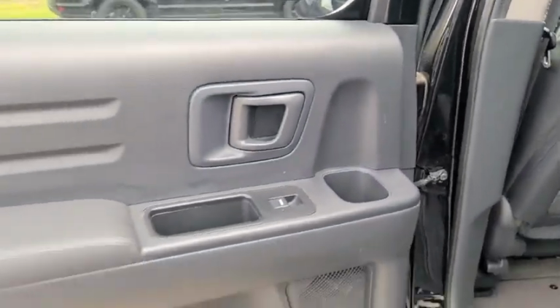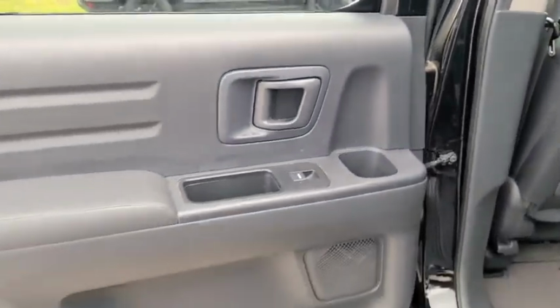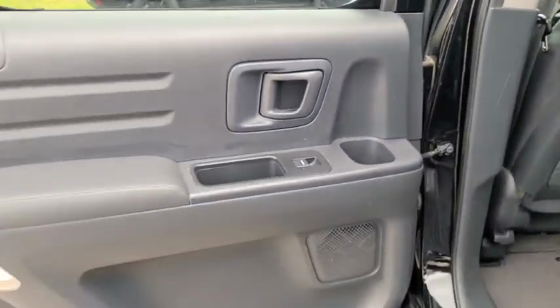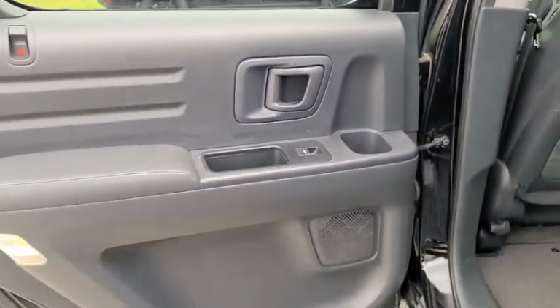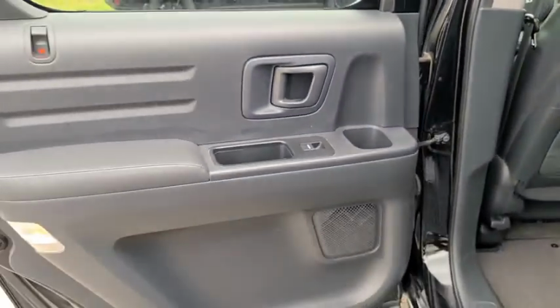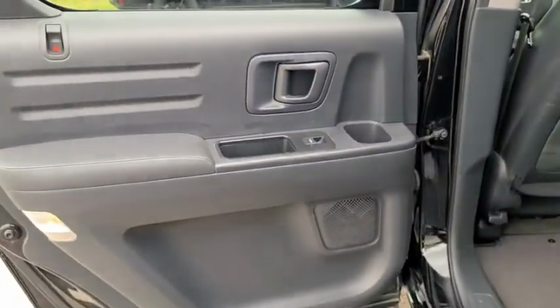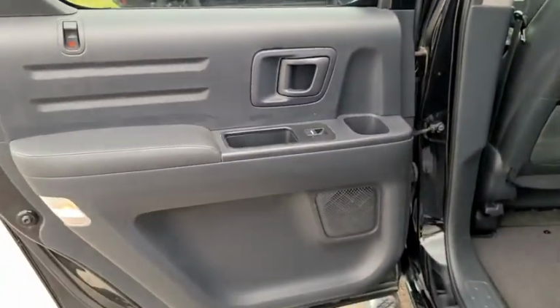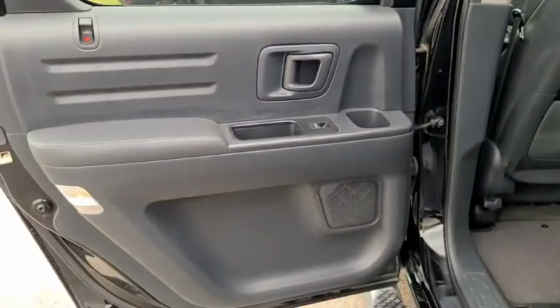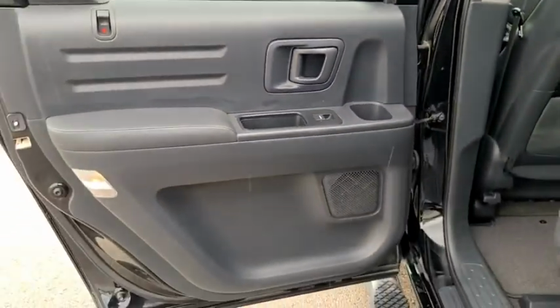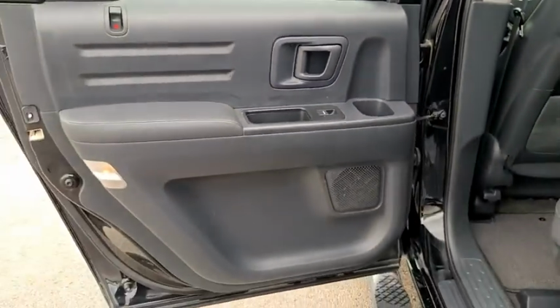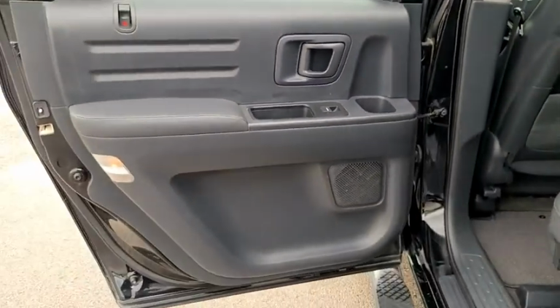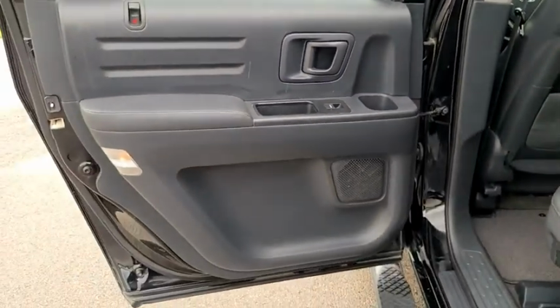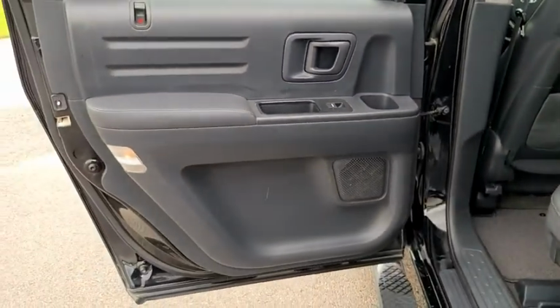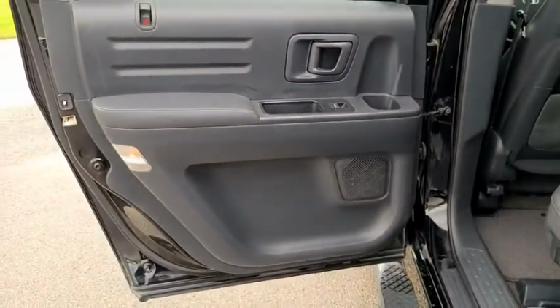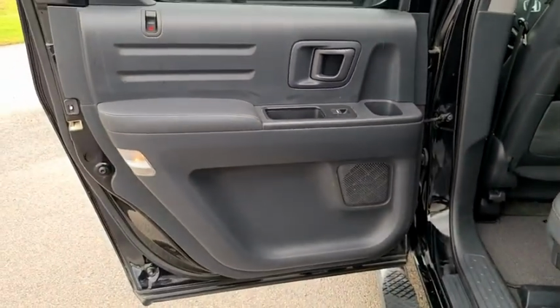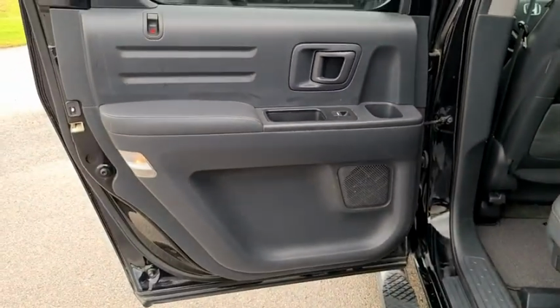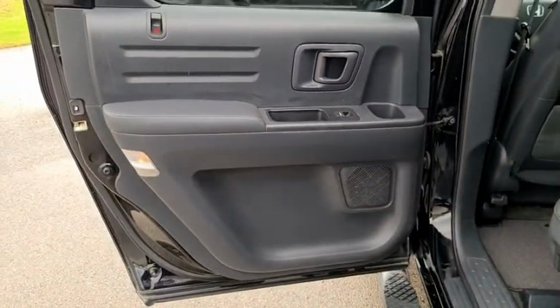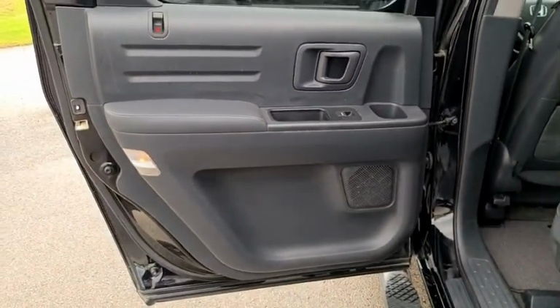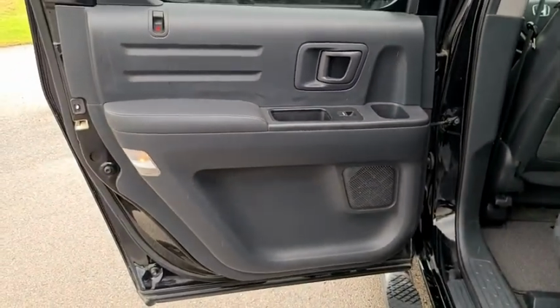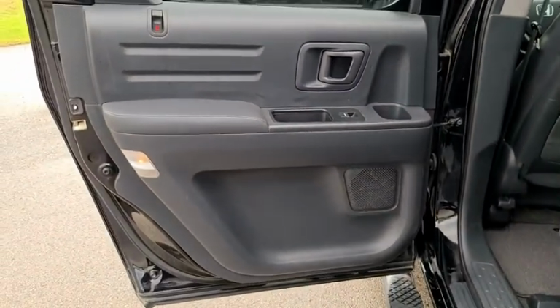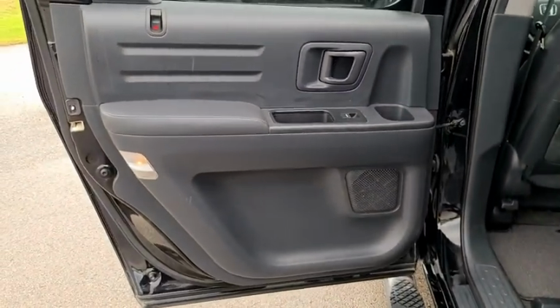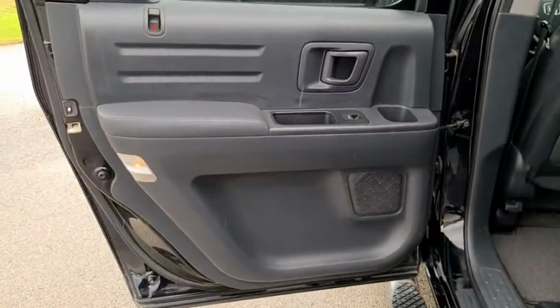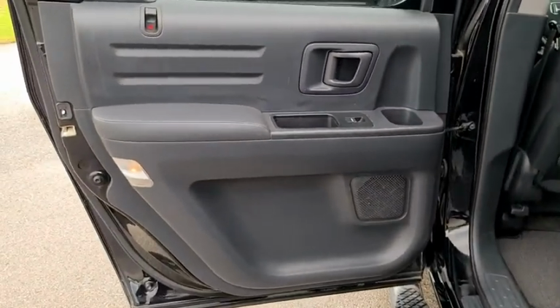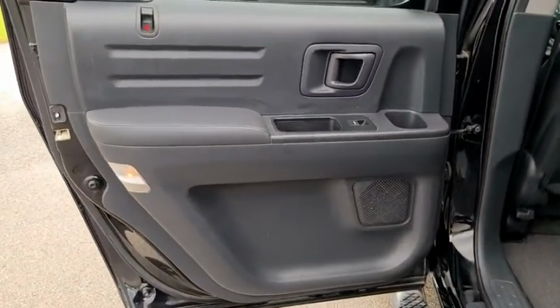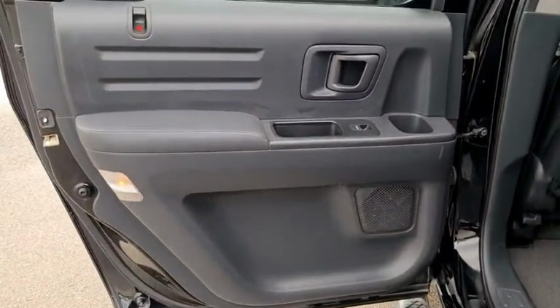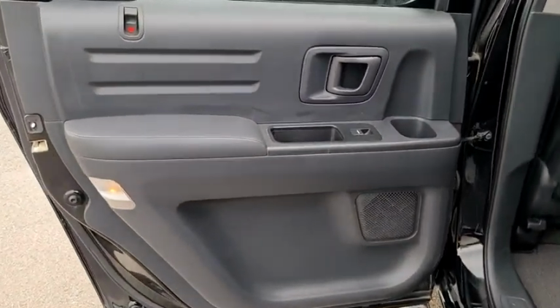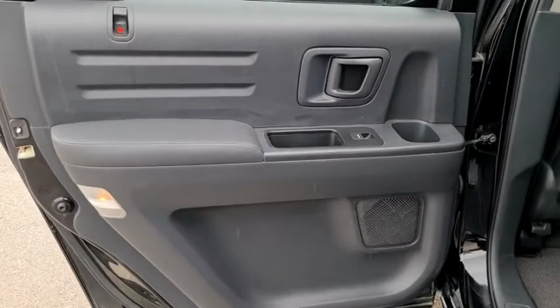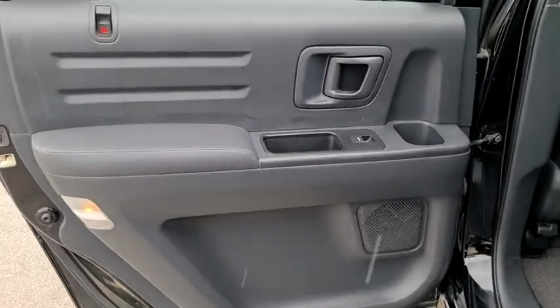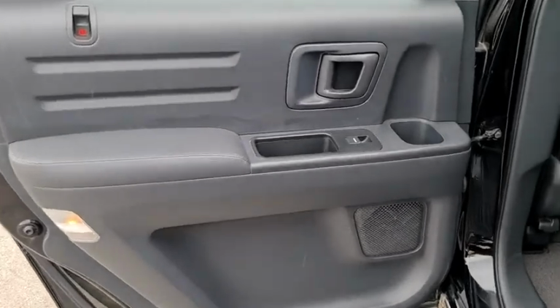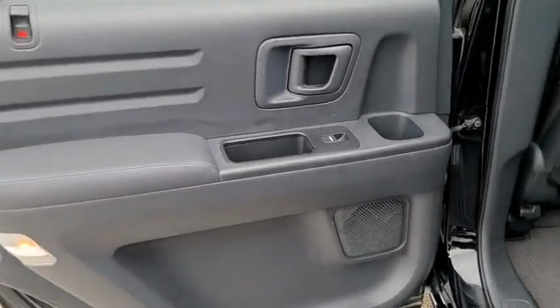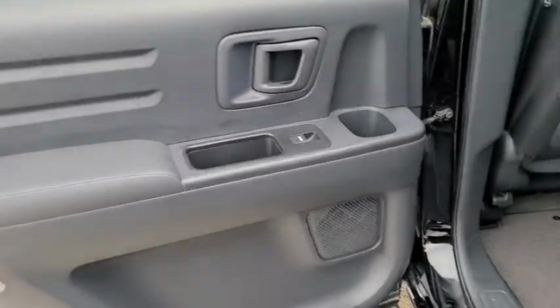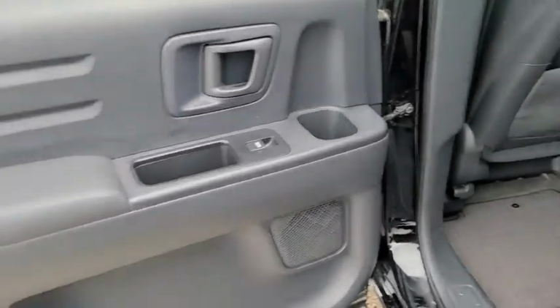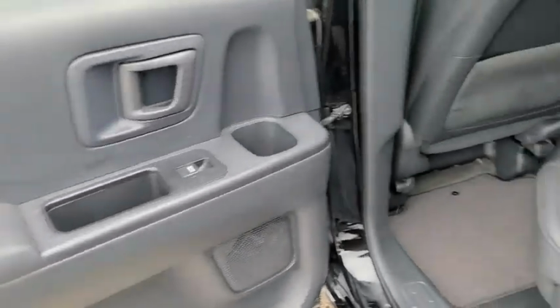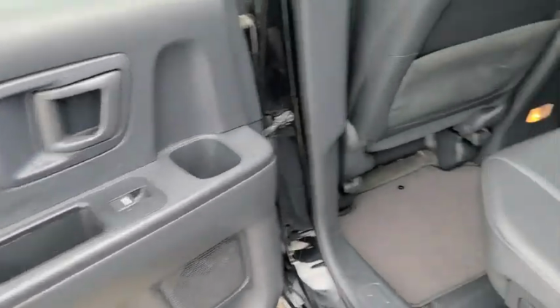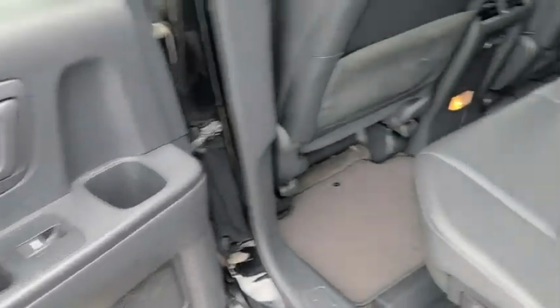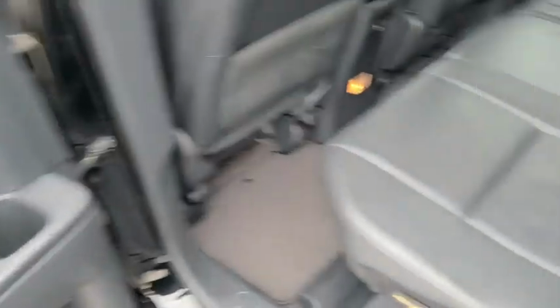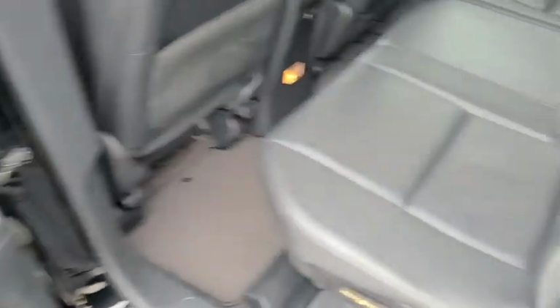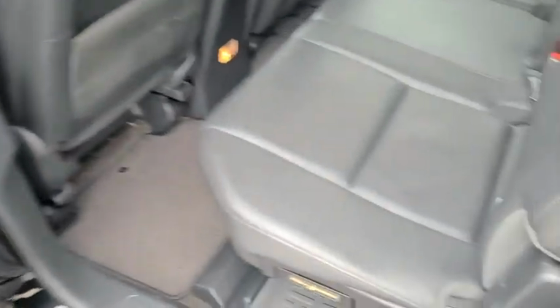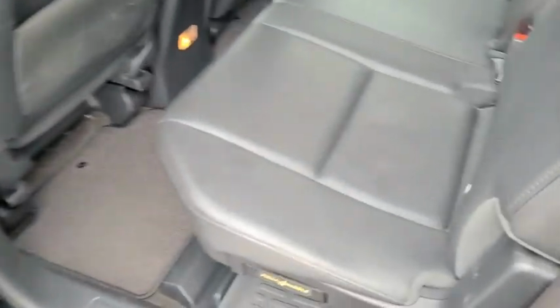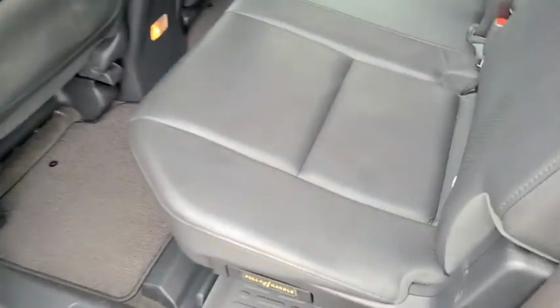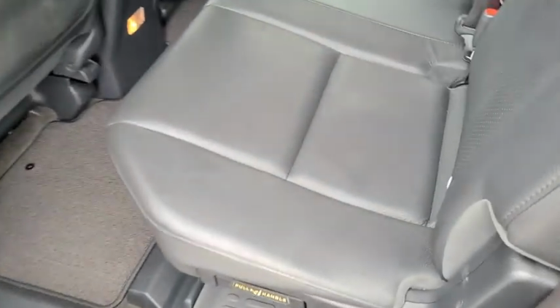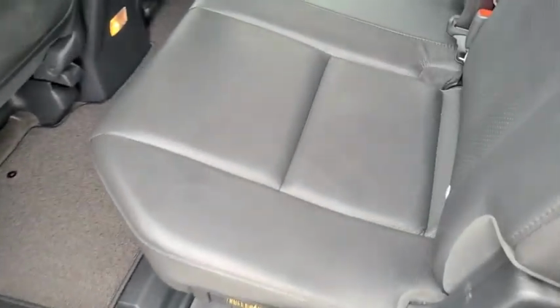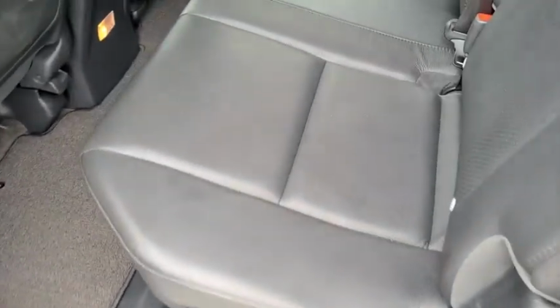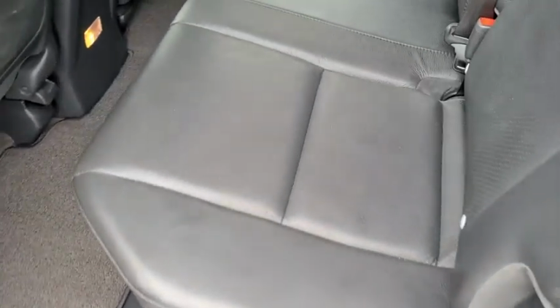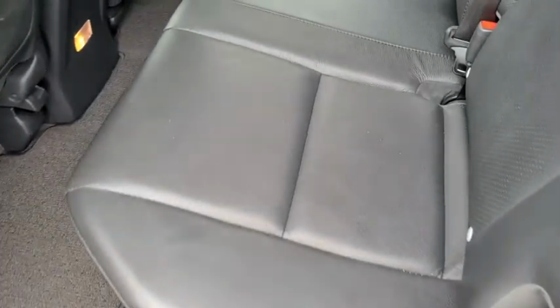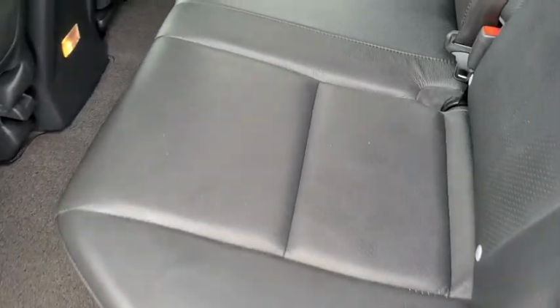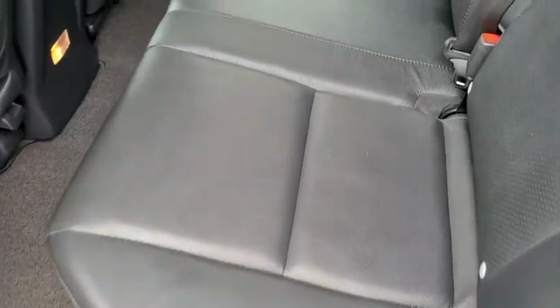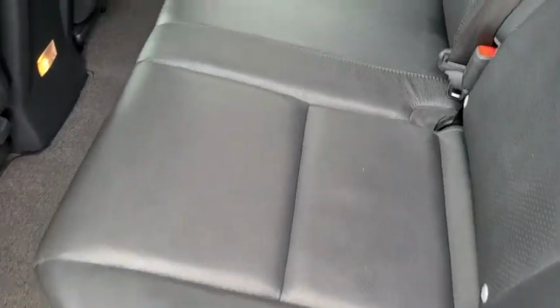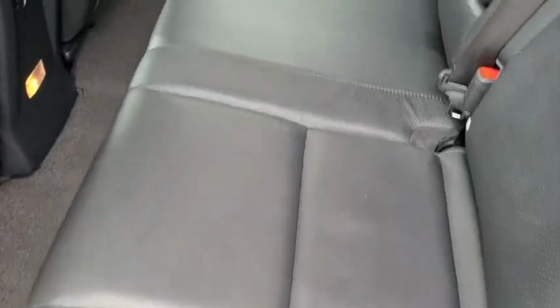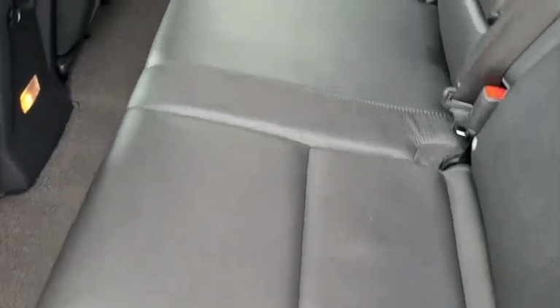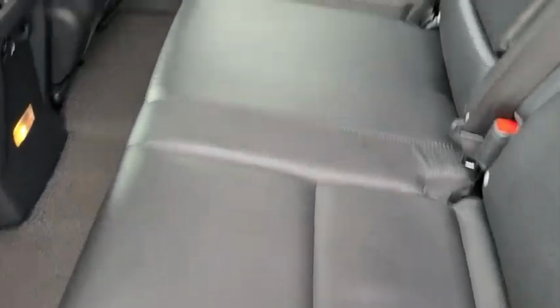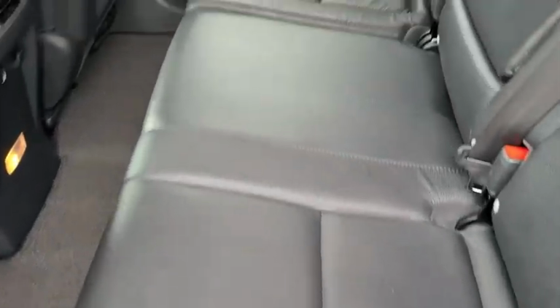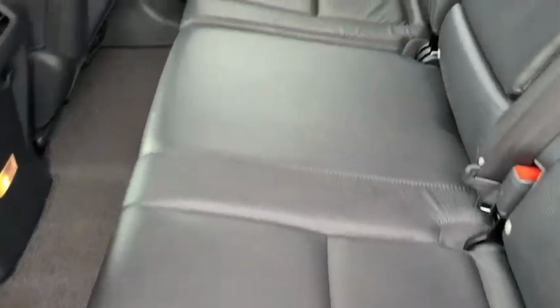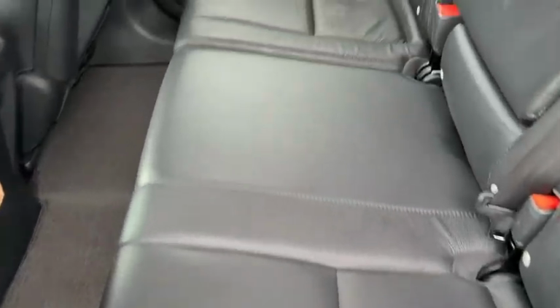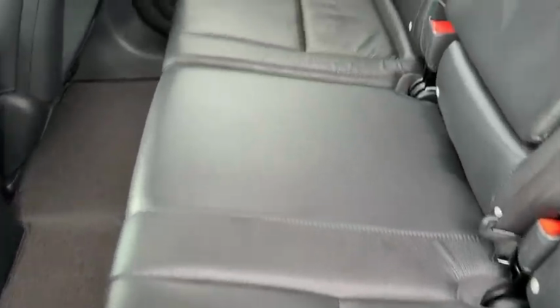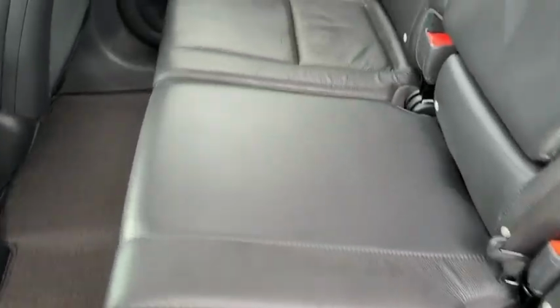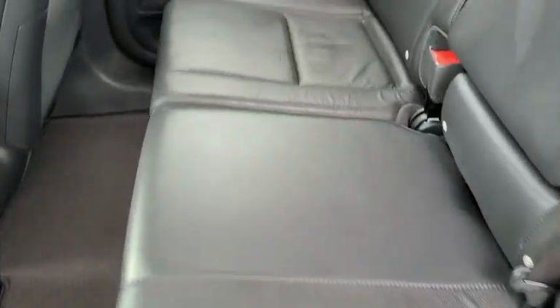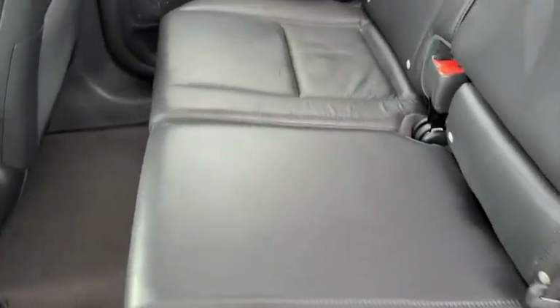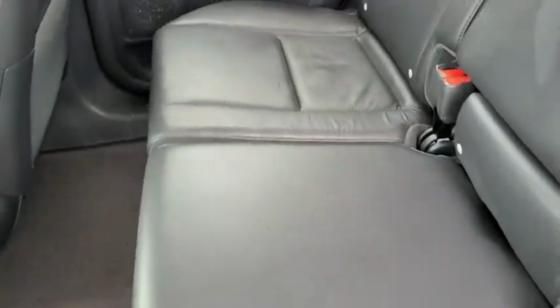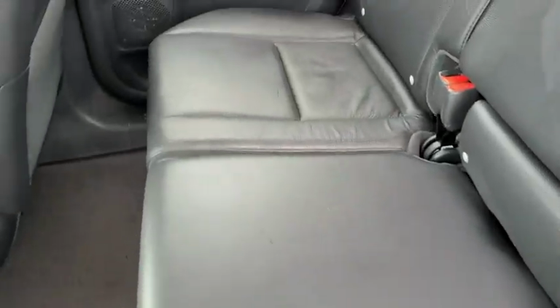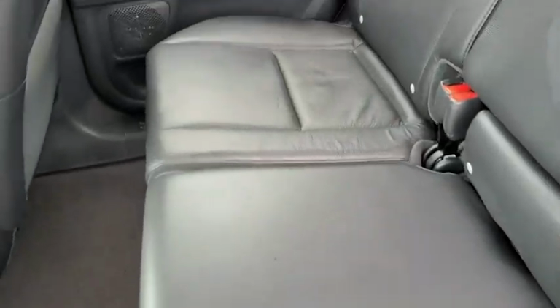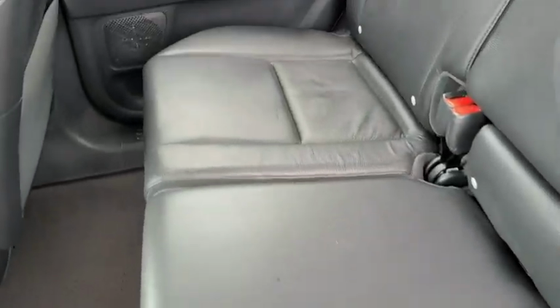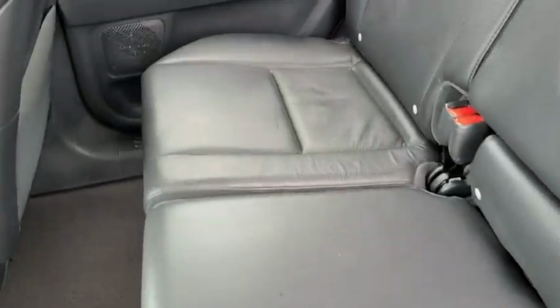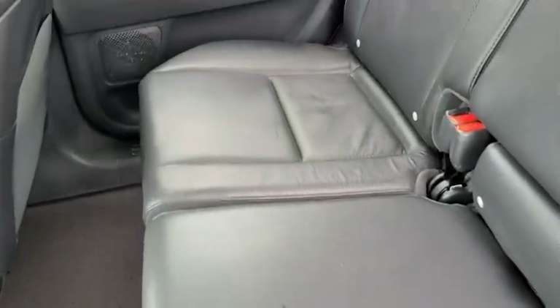Security system, trip computer, fog lights, remote keyless entry, brake assist, power moonroof, panic alarm.